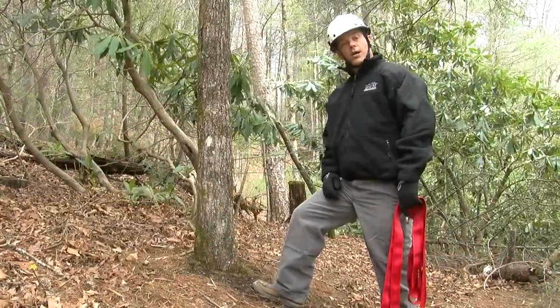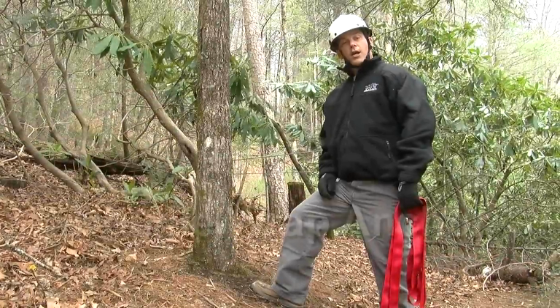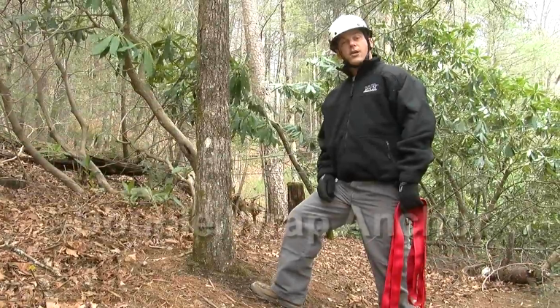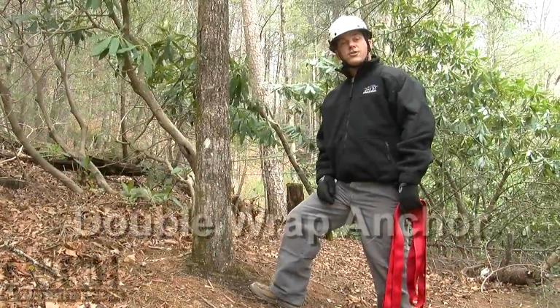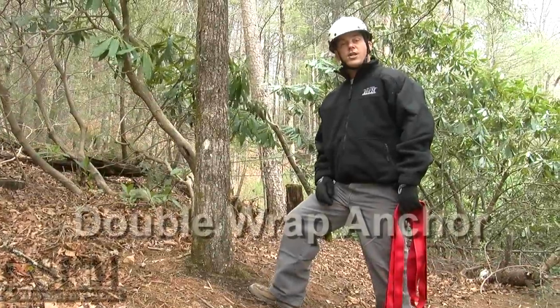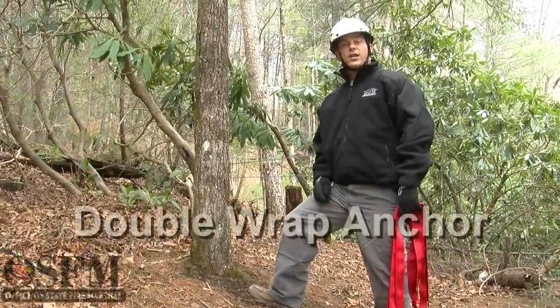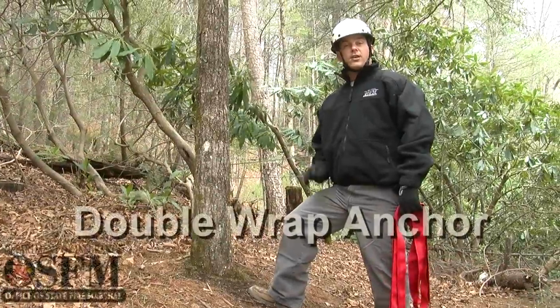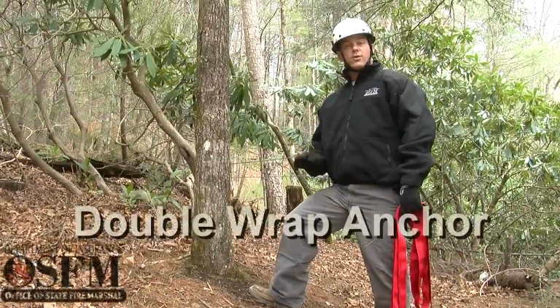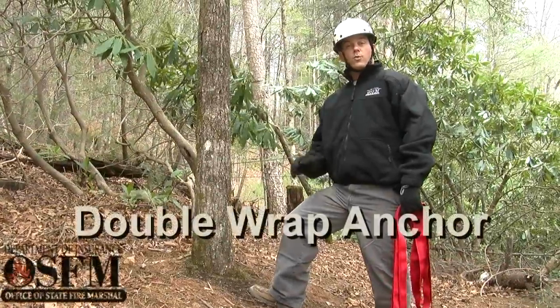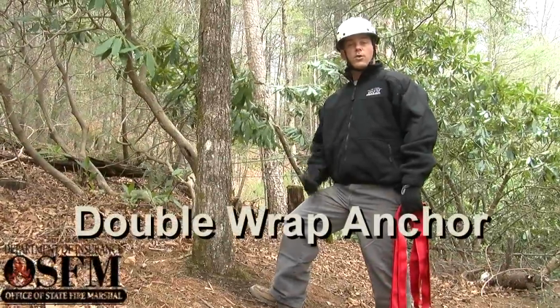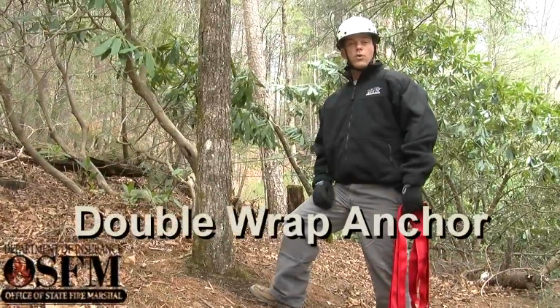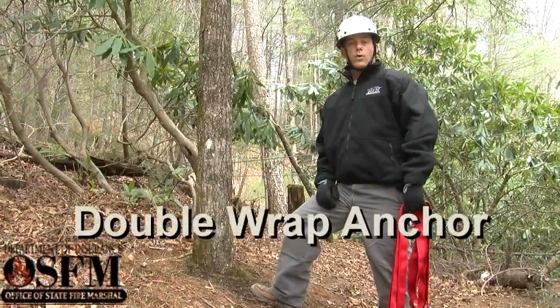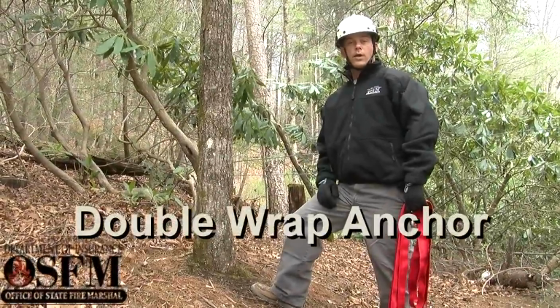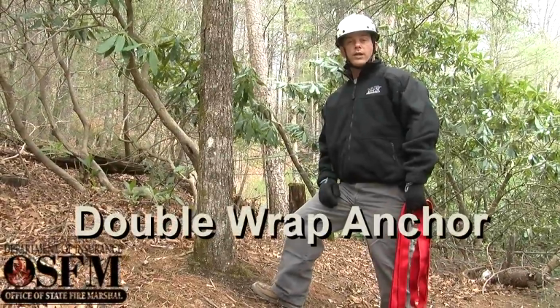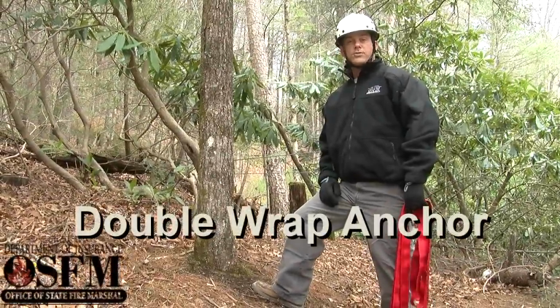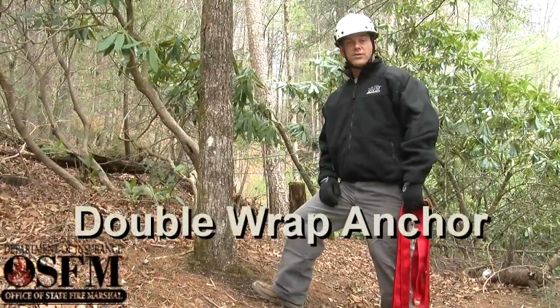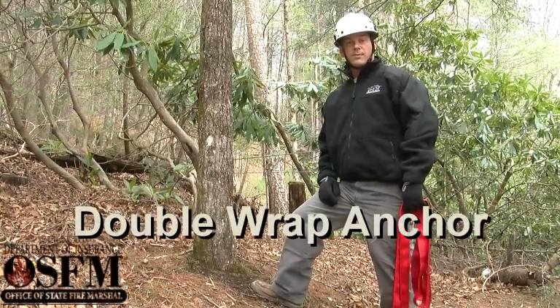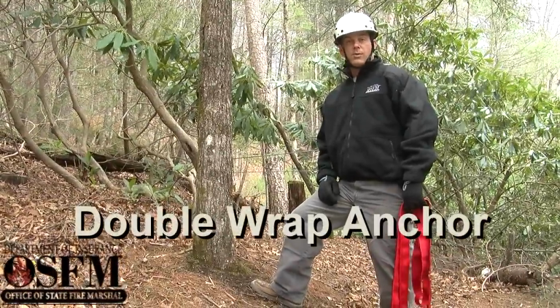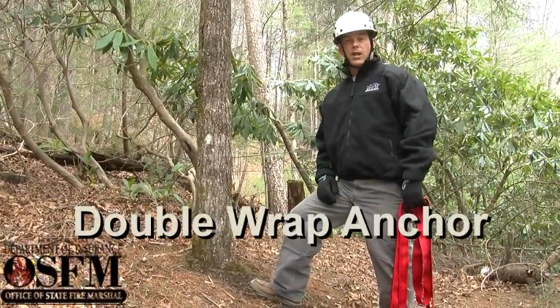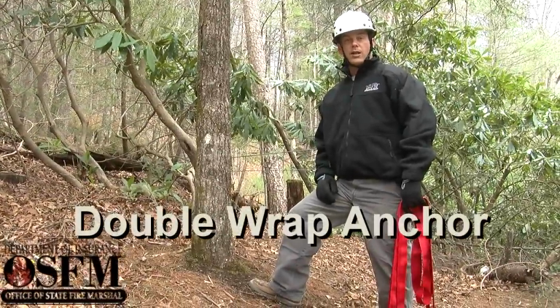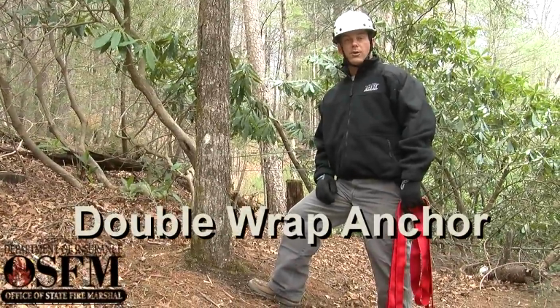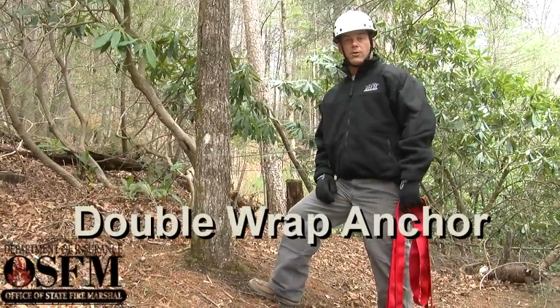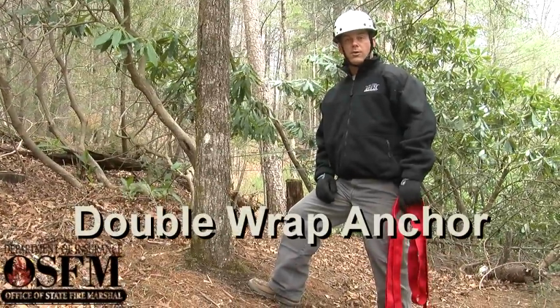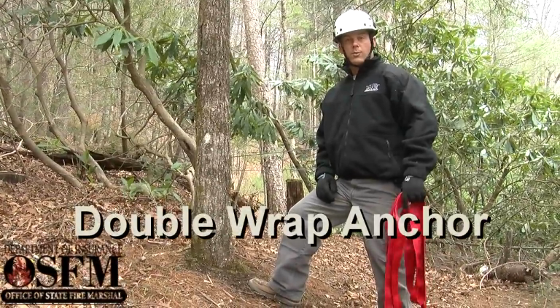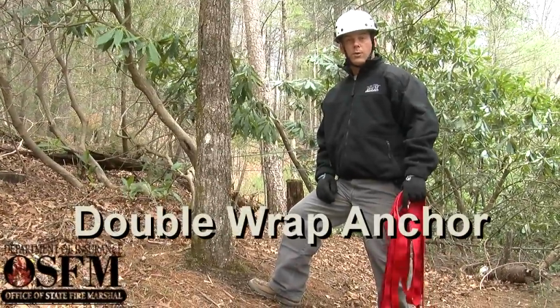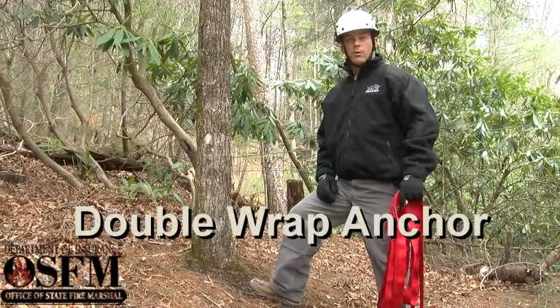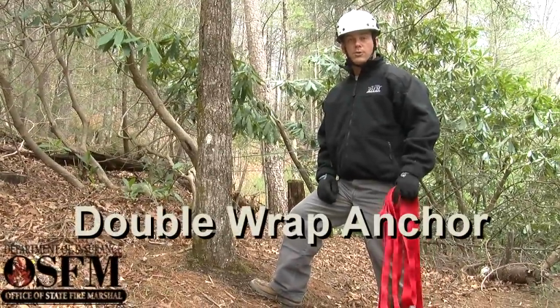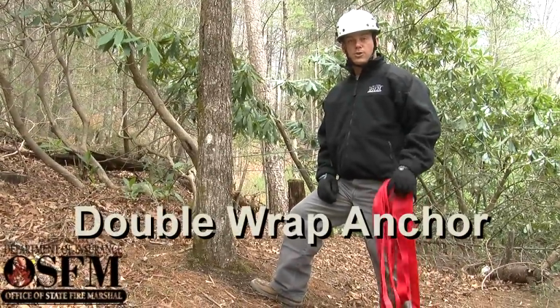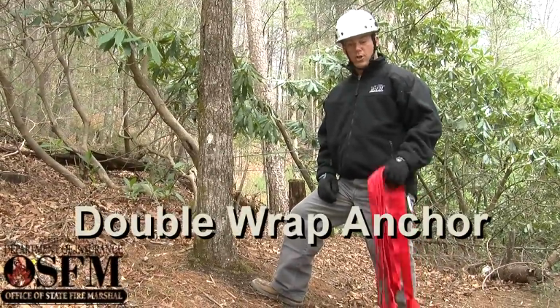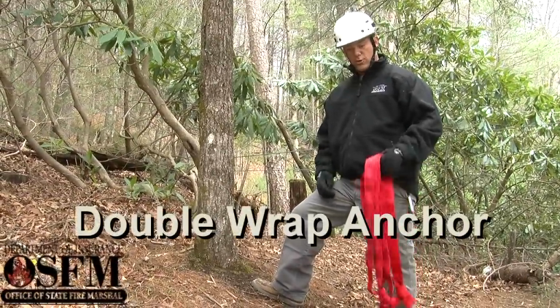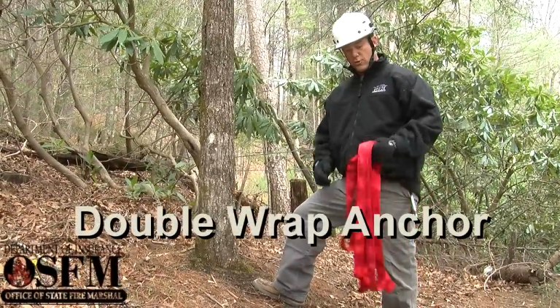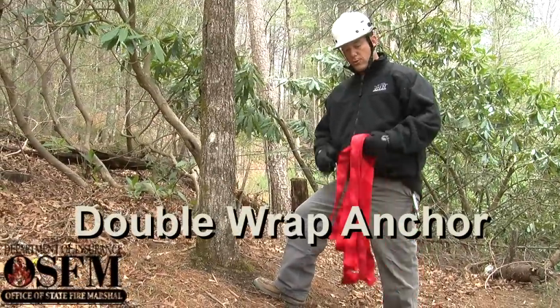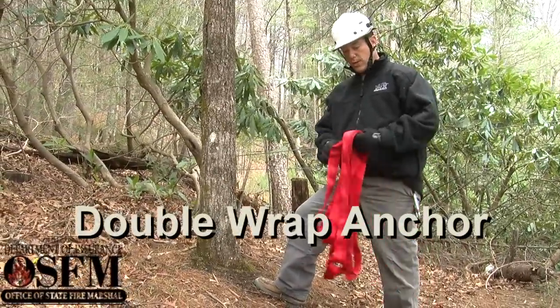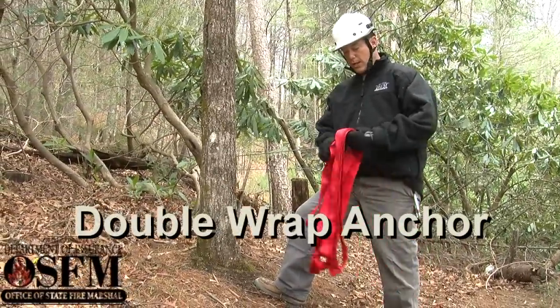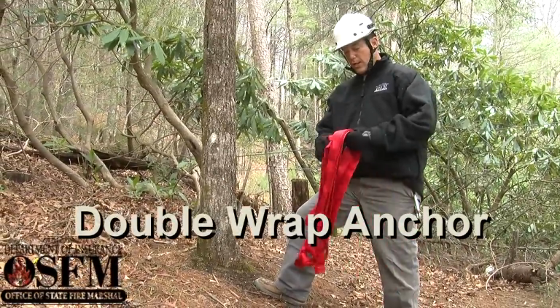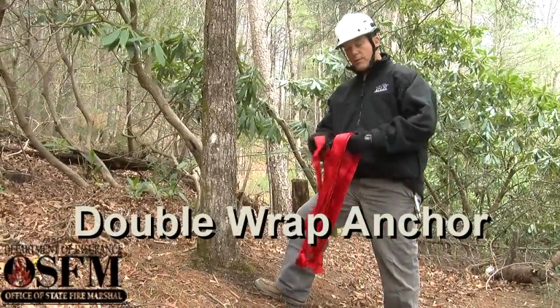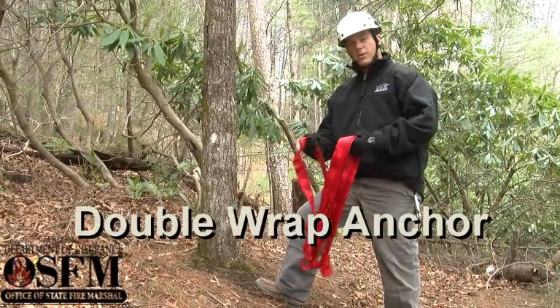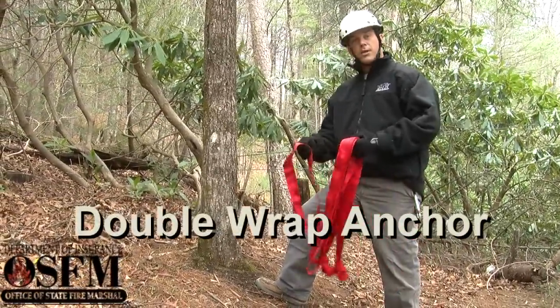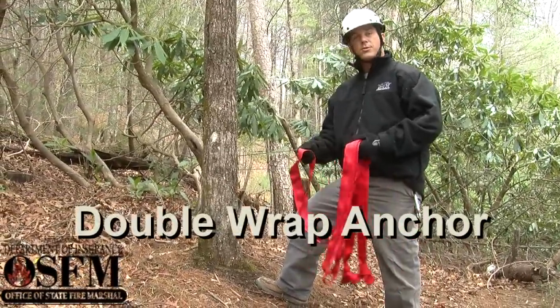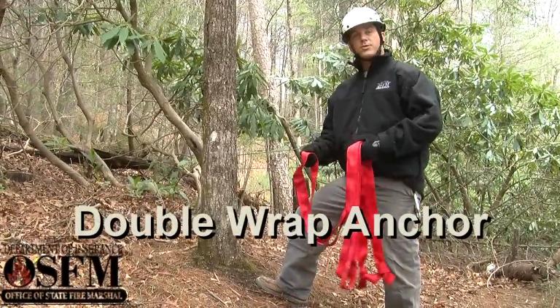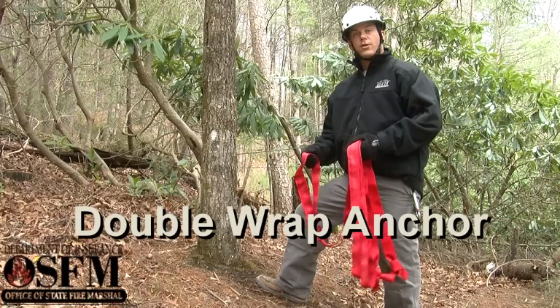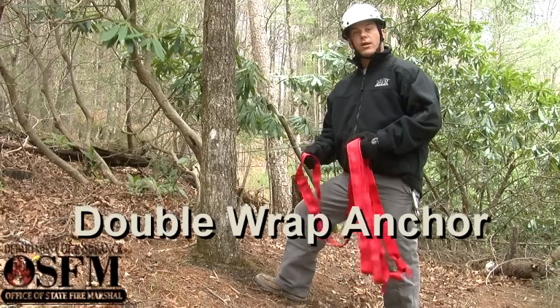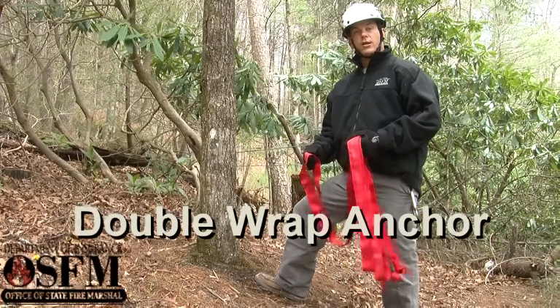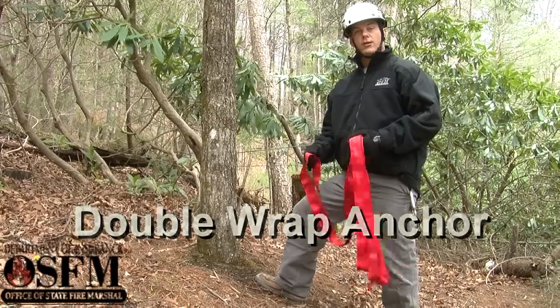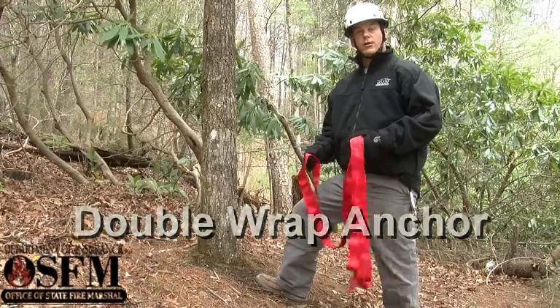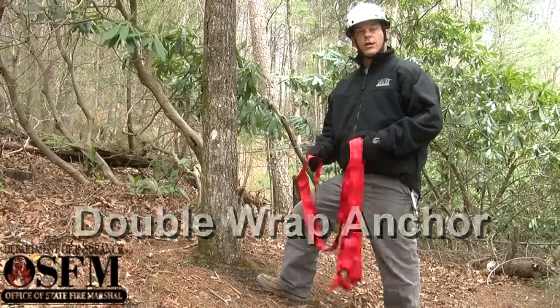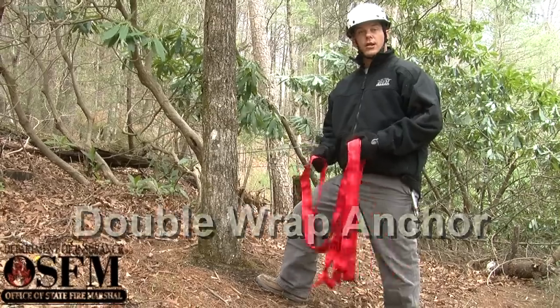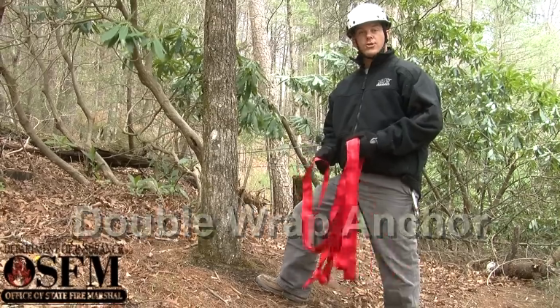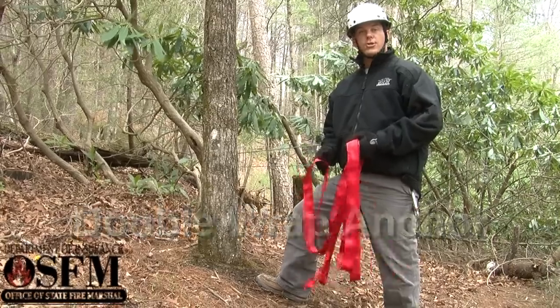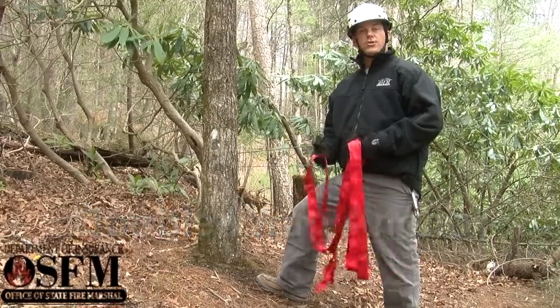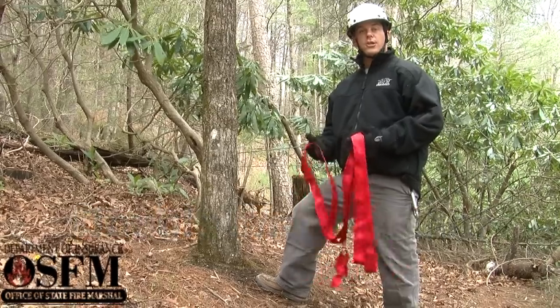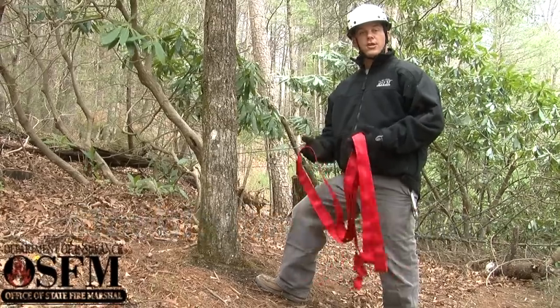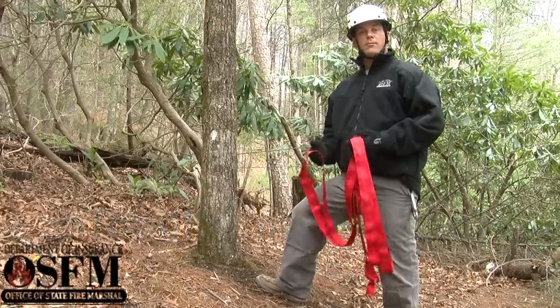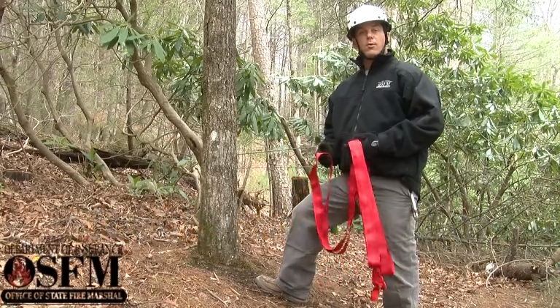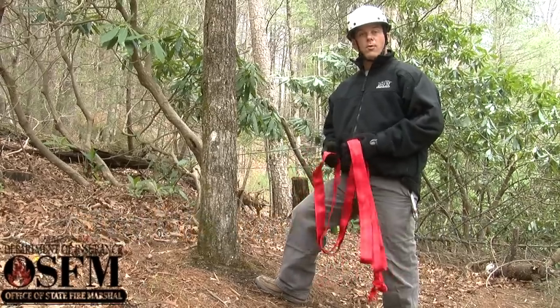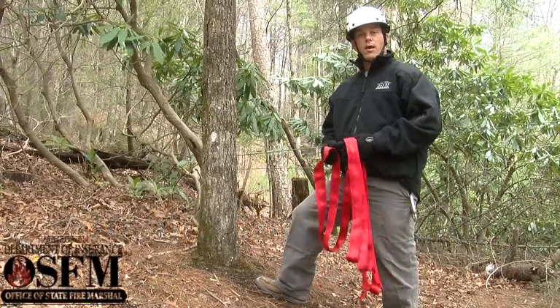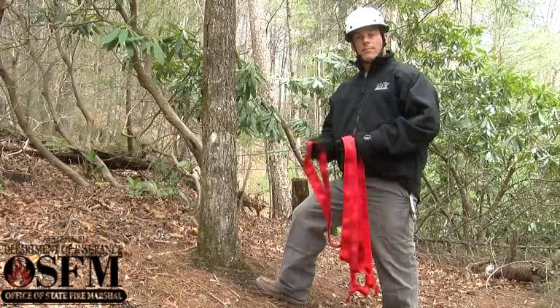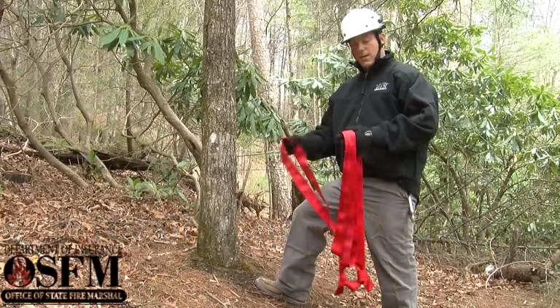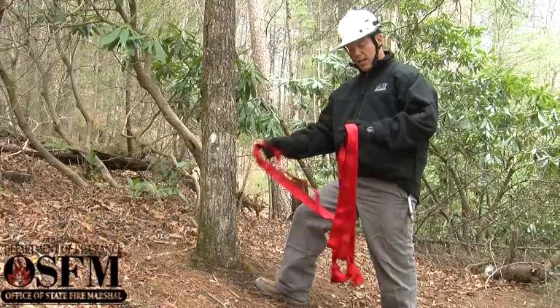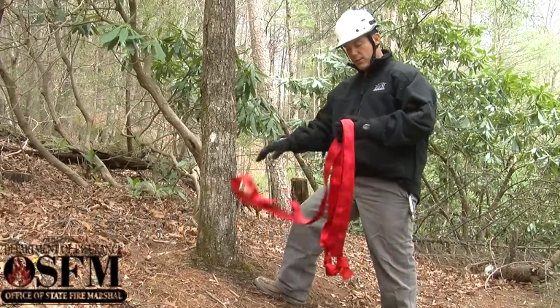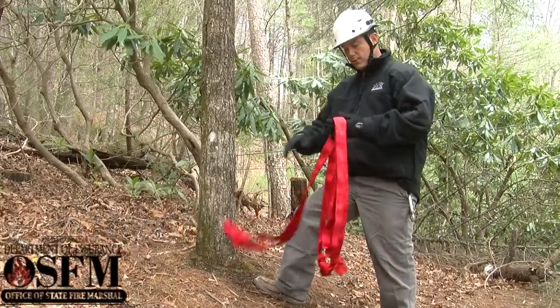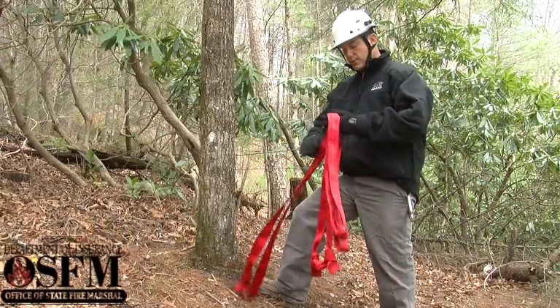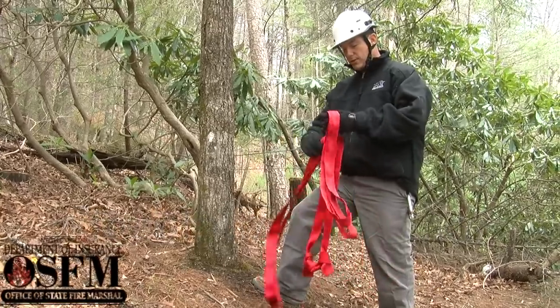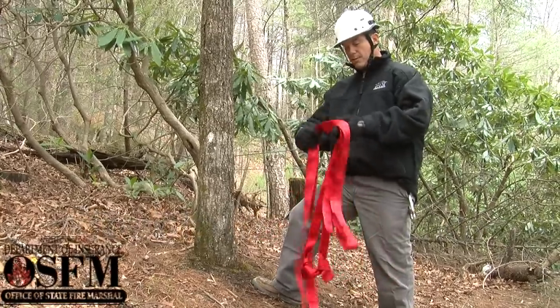A second real quick and simple anchor we want to show you — I'm going to demonstrate here — is just a double wrap anchor system.